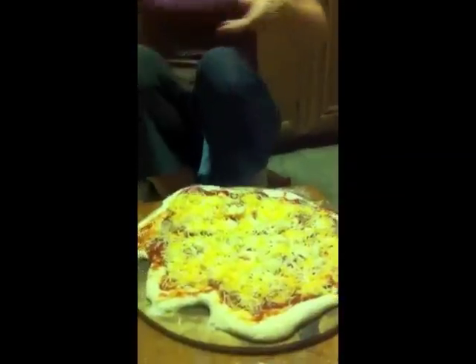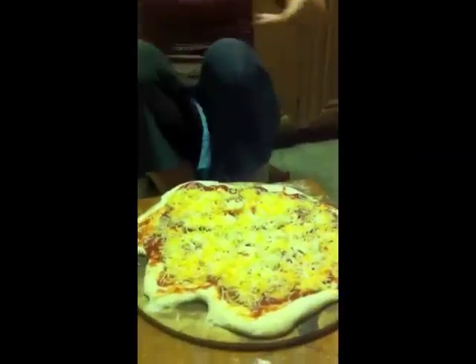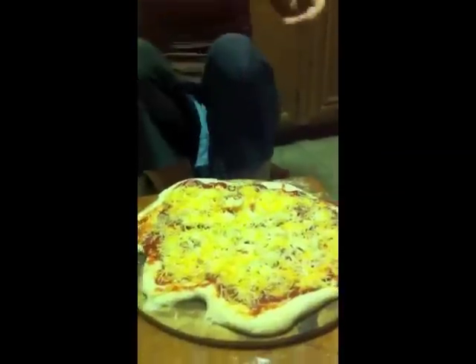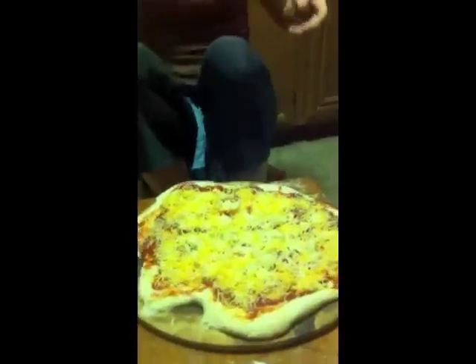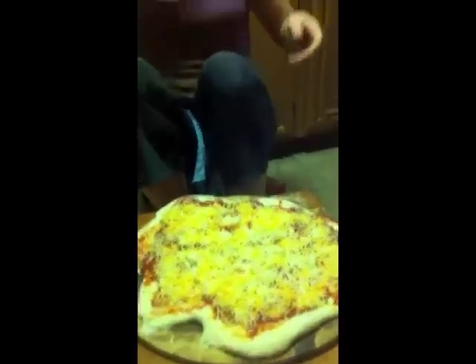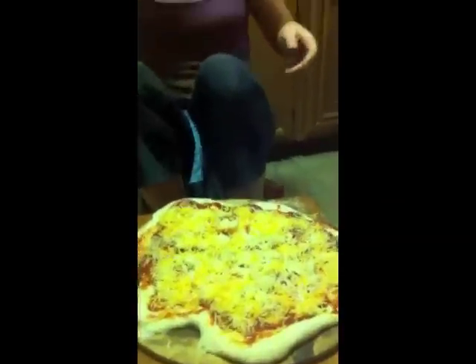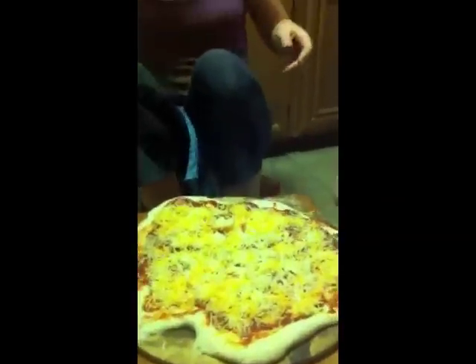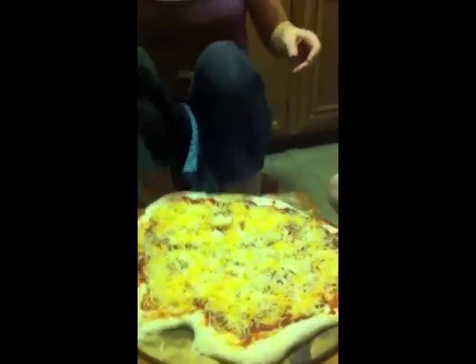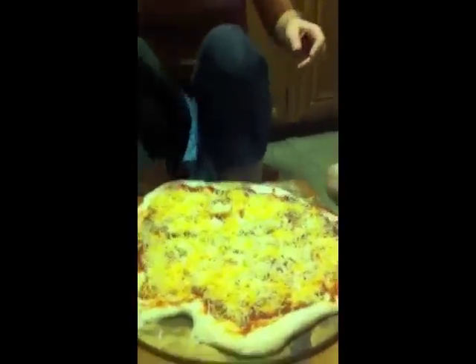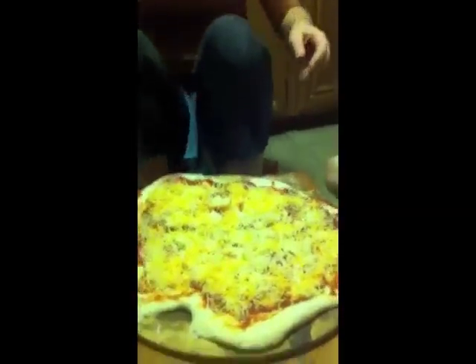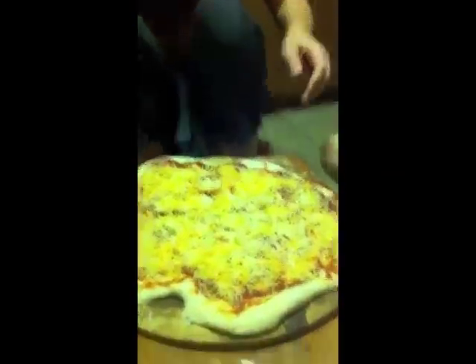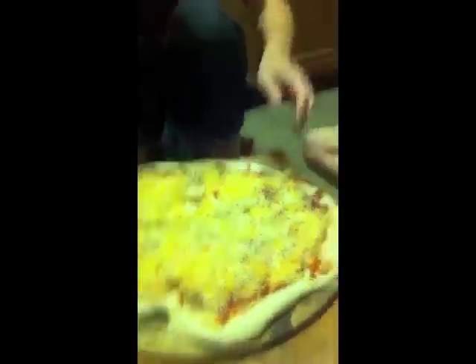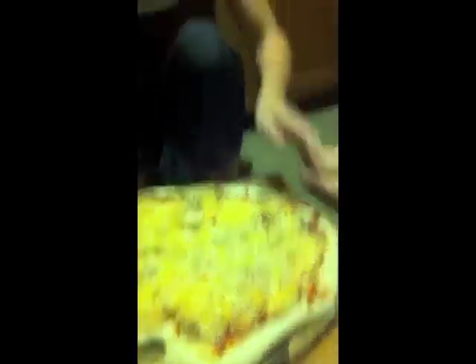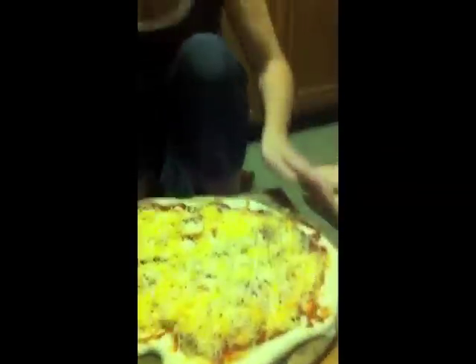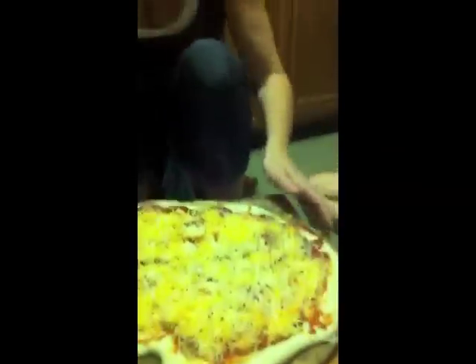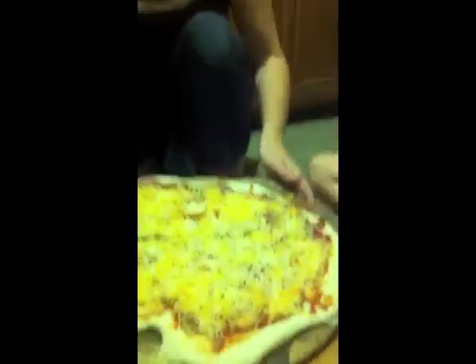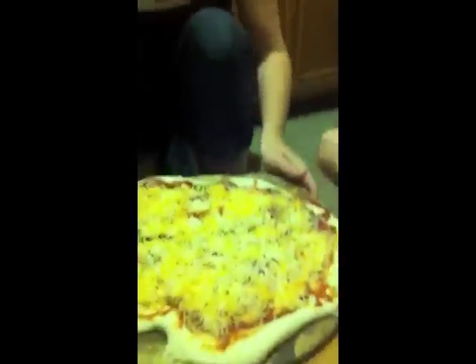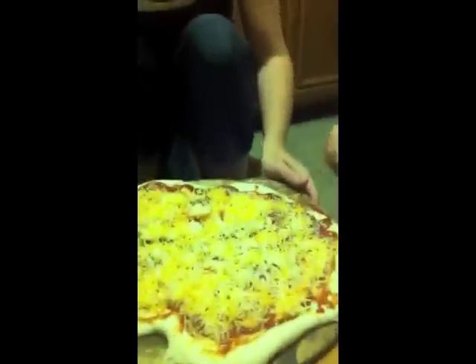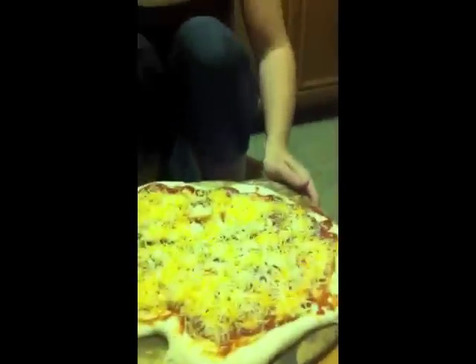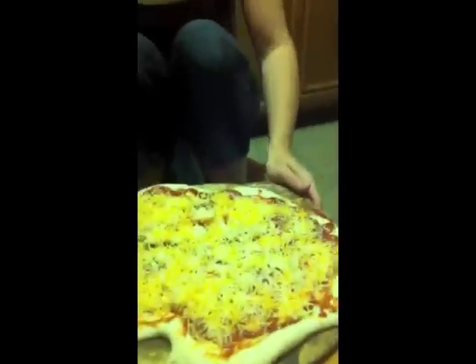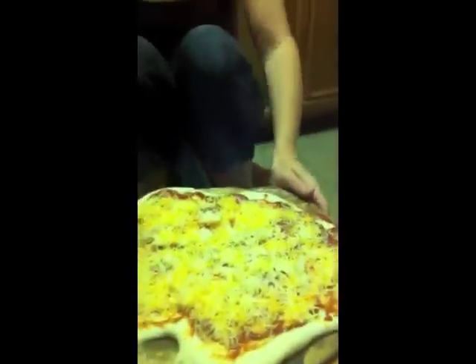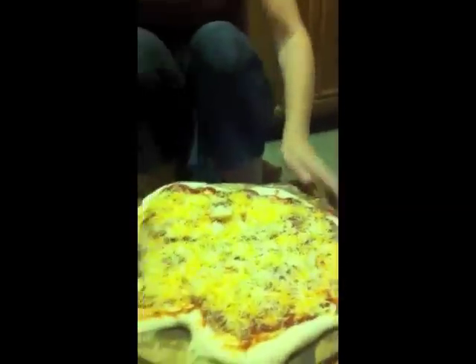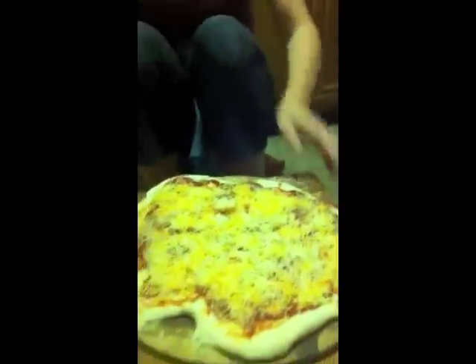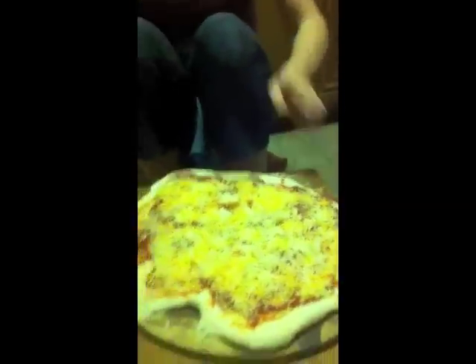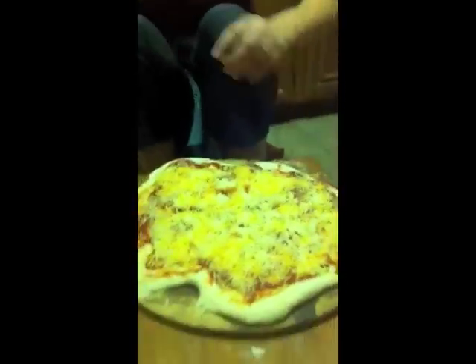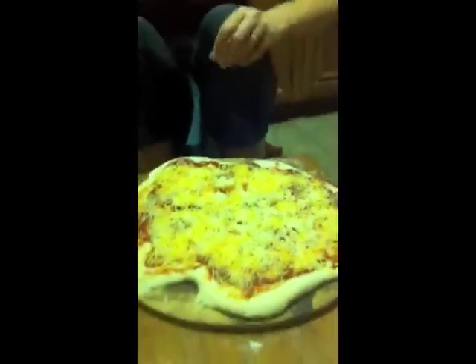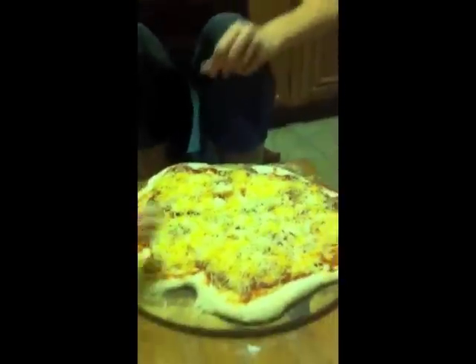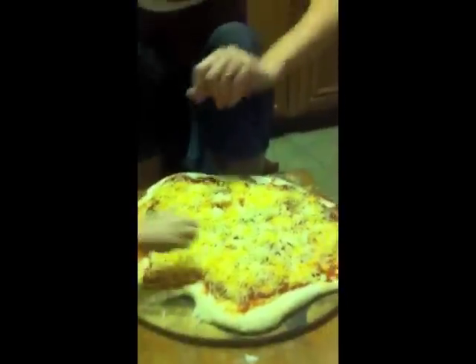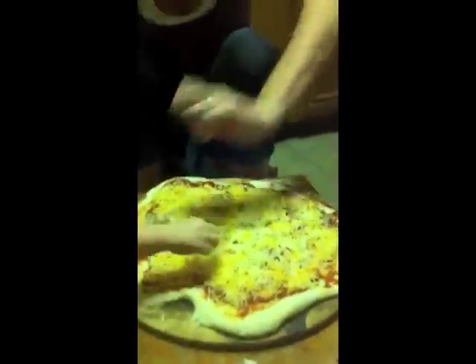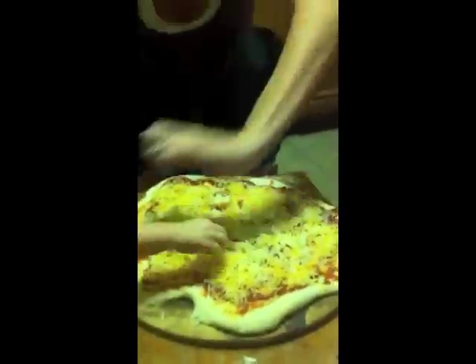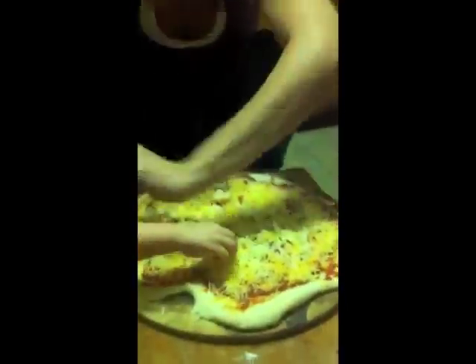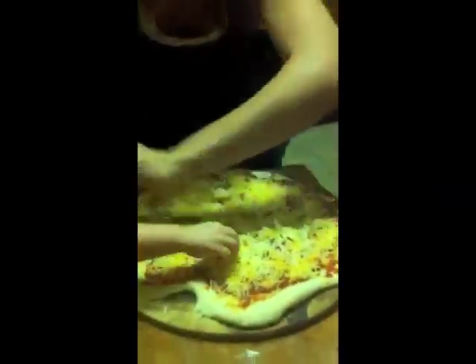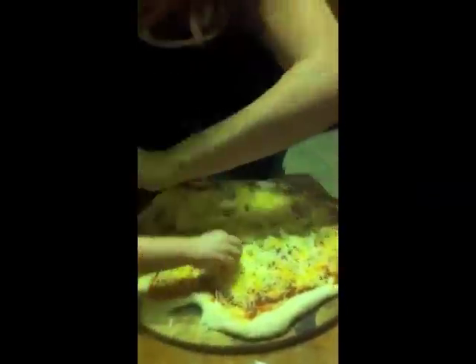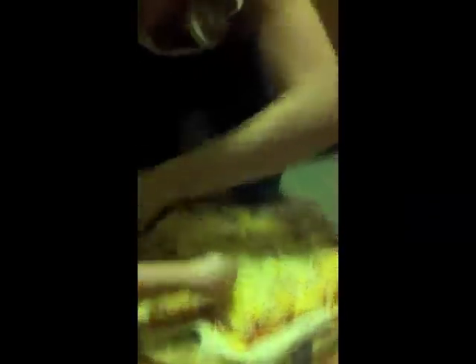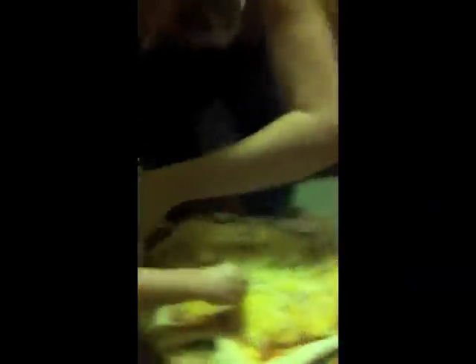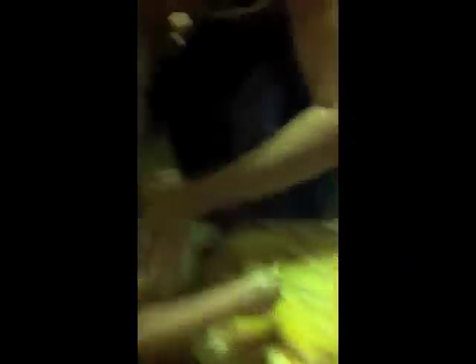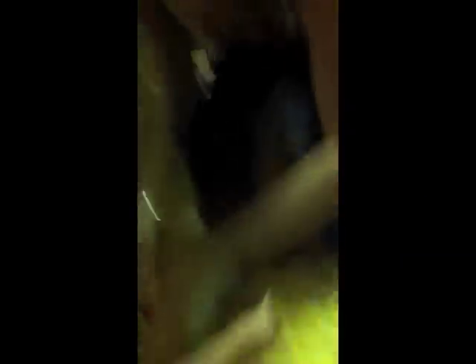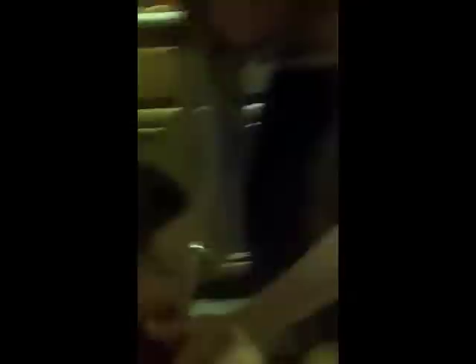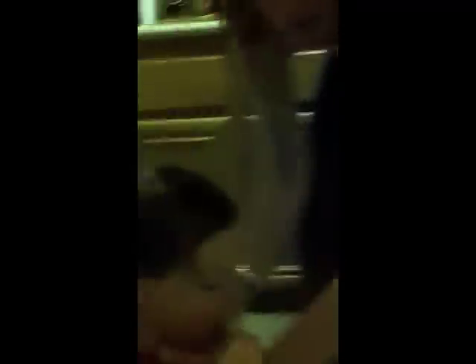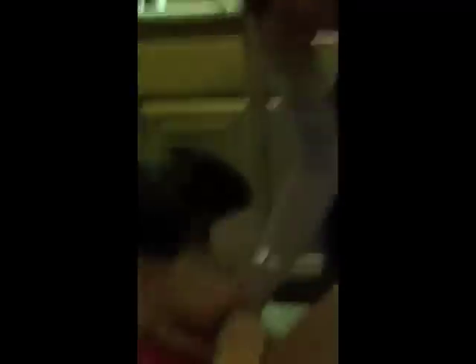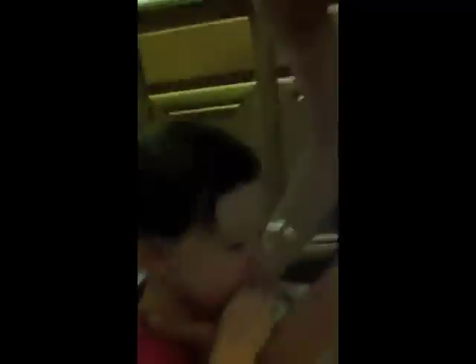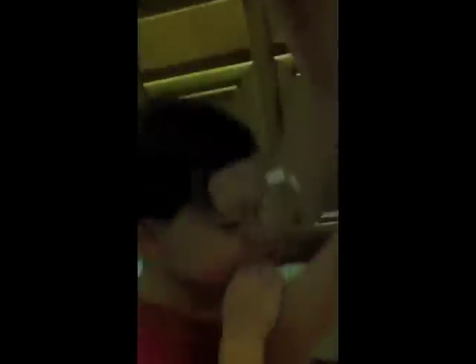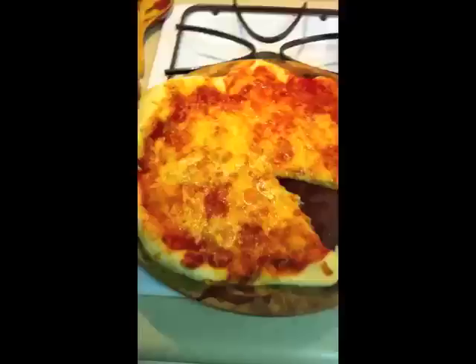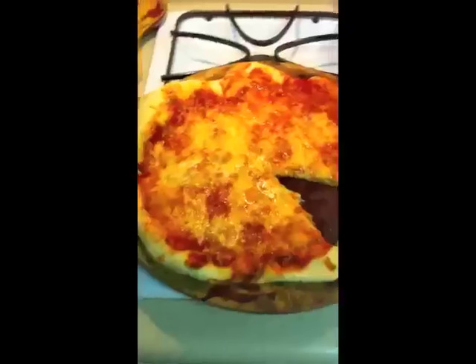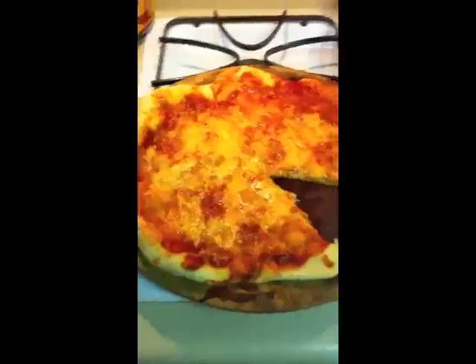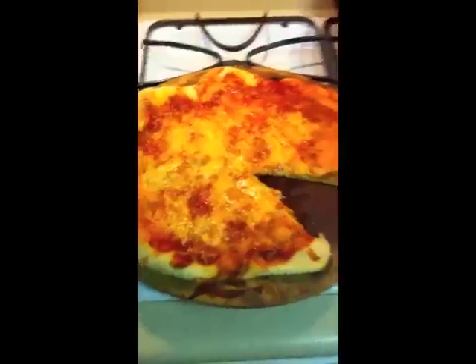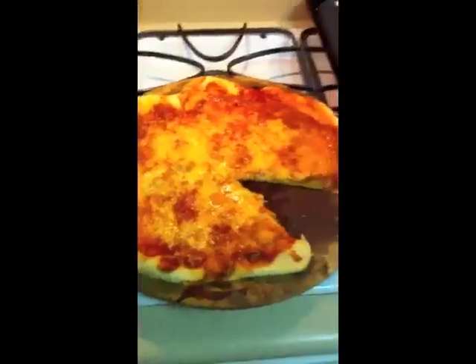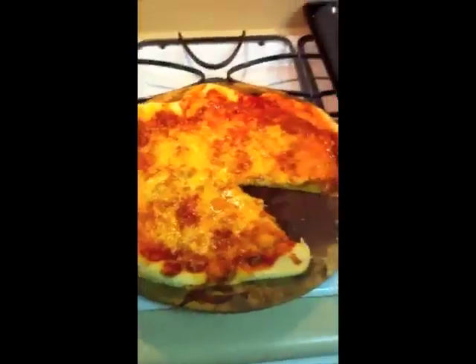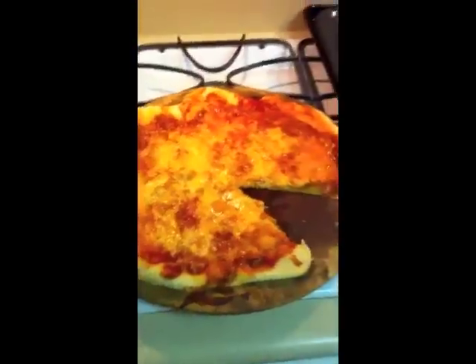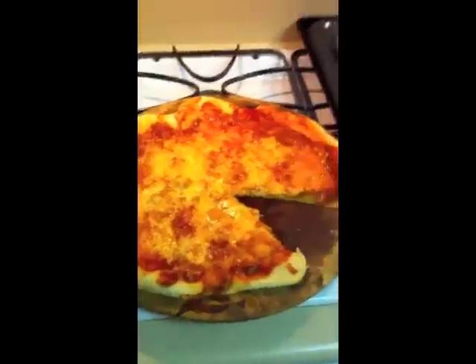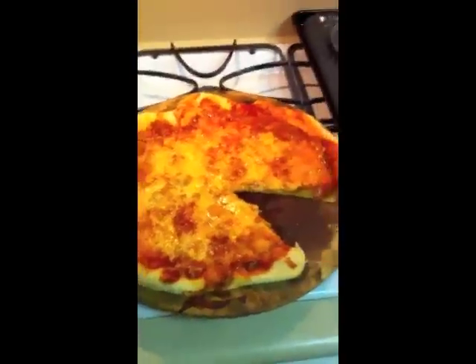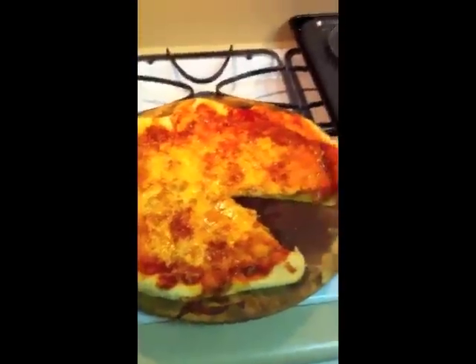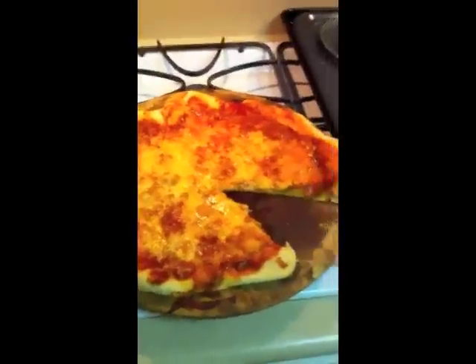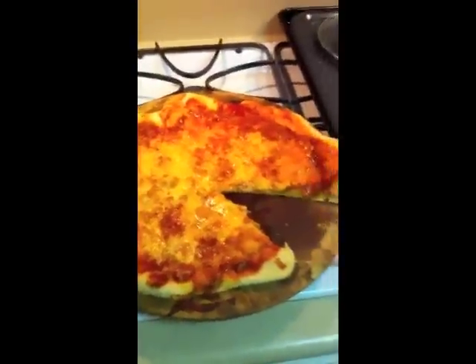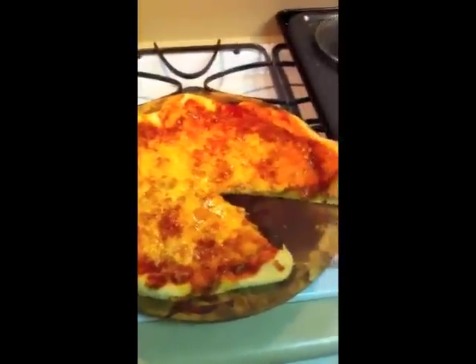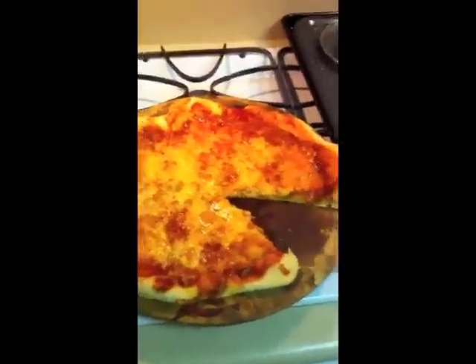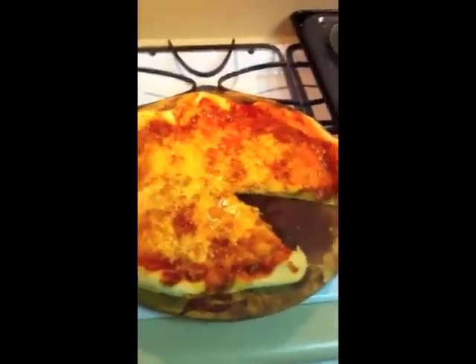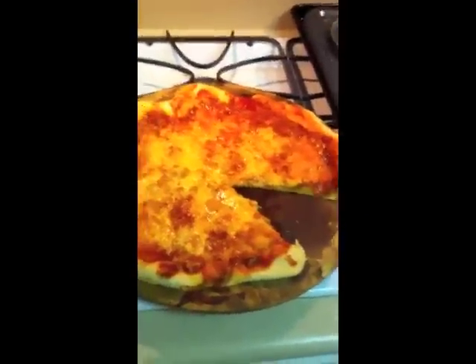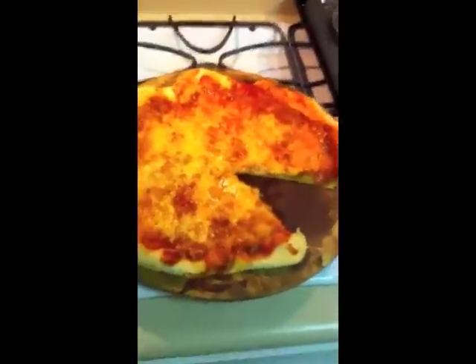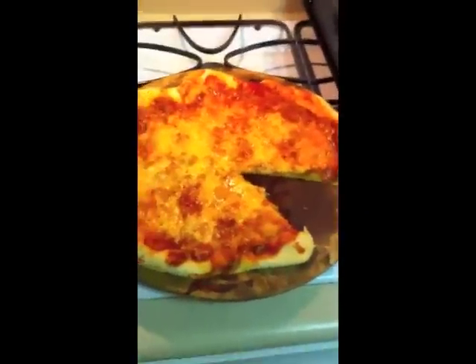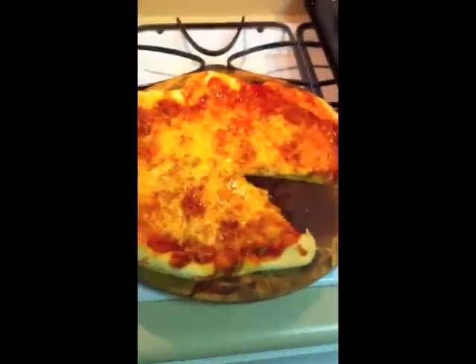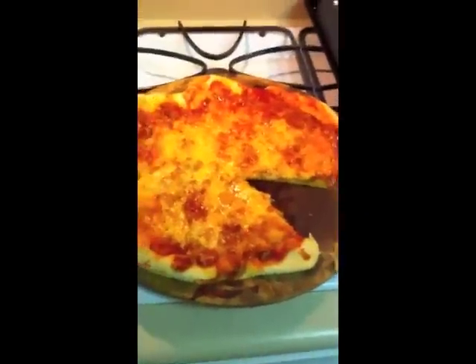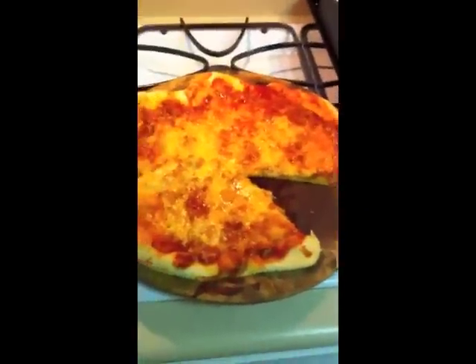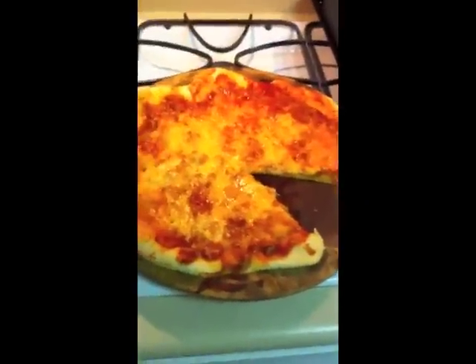Ready to go in the oven. You guys have to go over there so you don't get burned. And there is our delicious pizza.